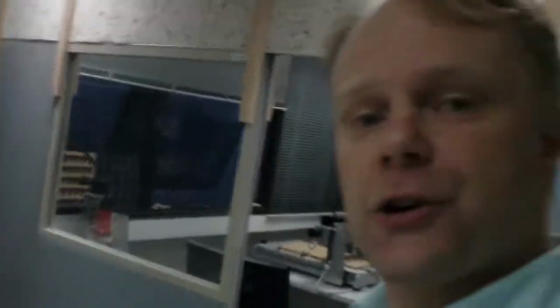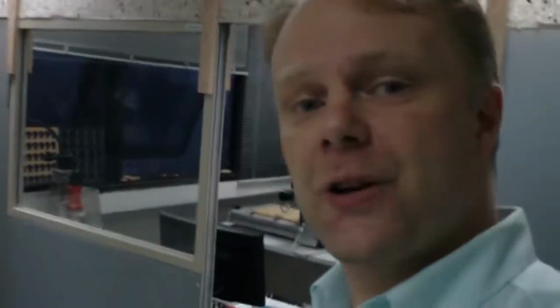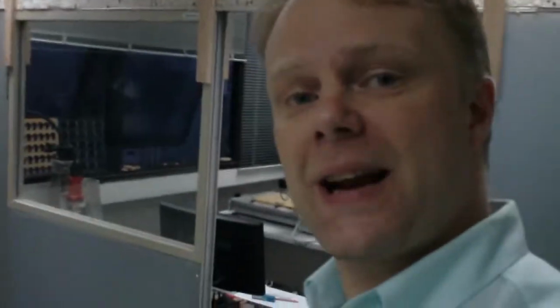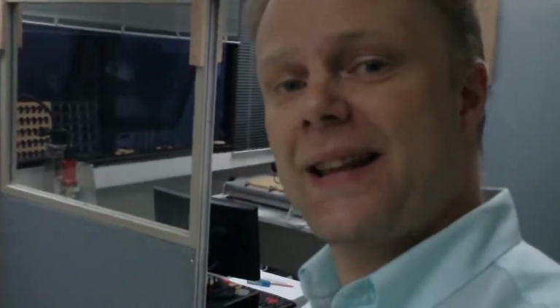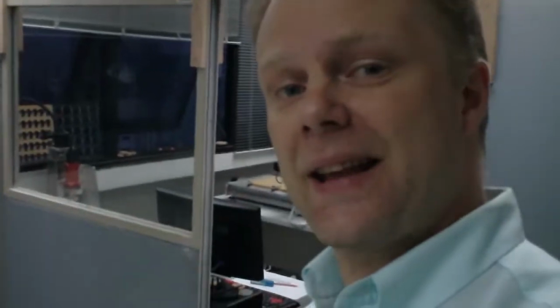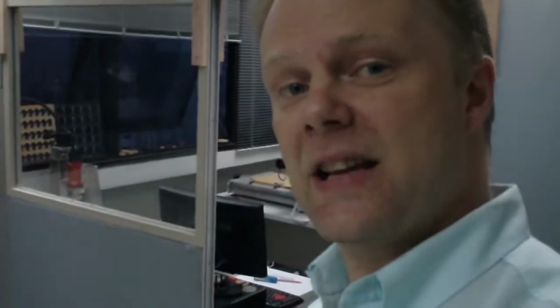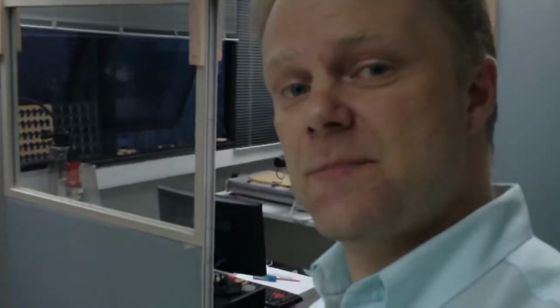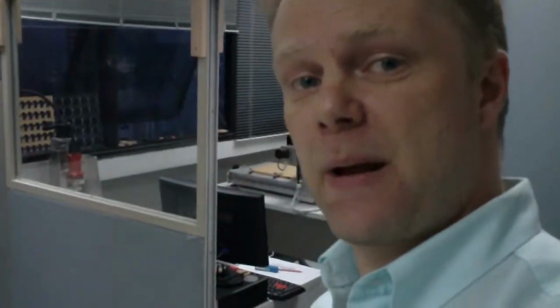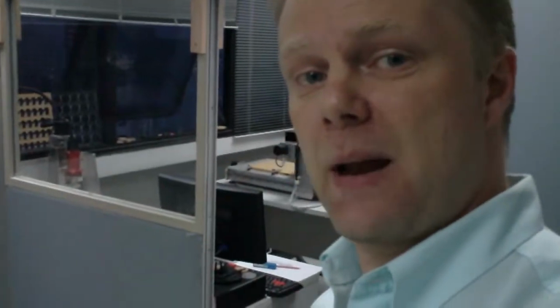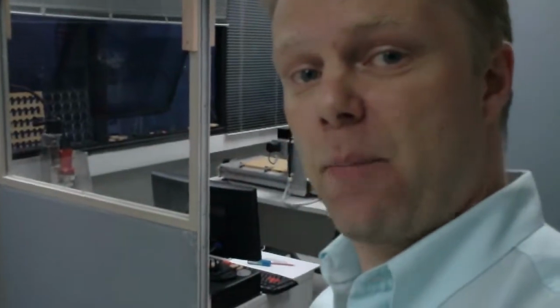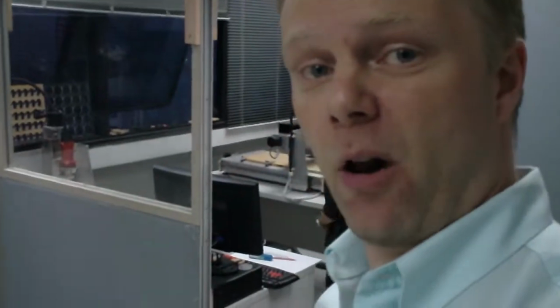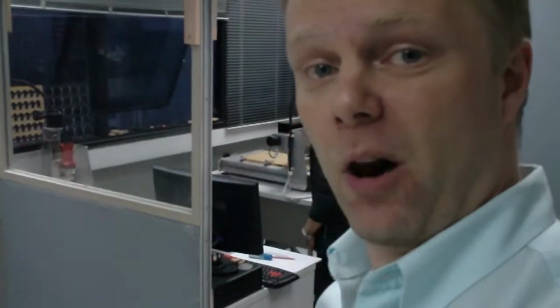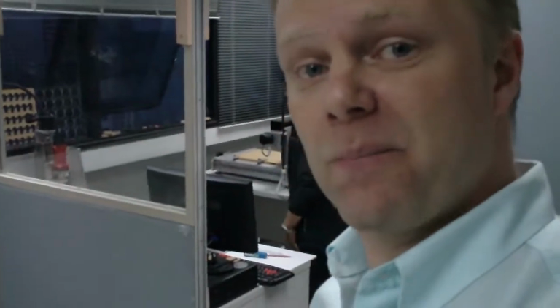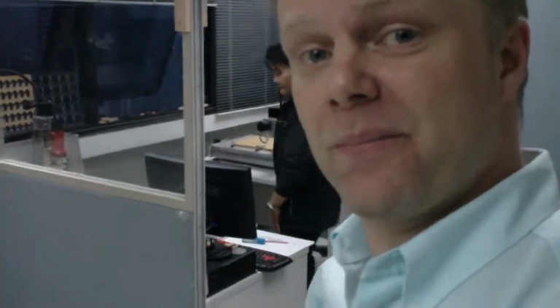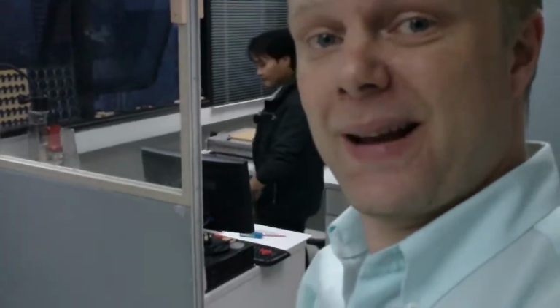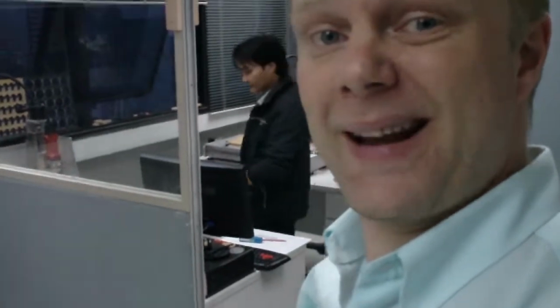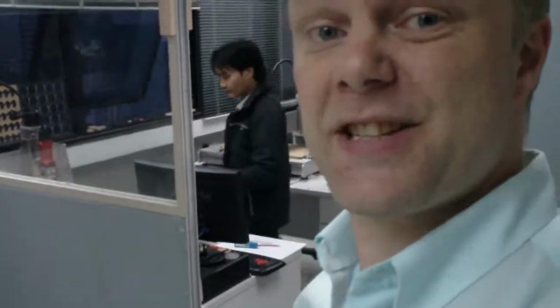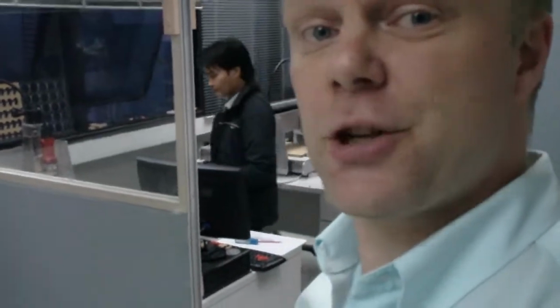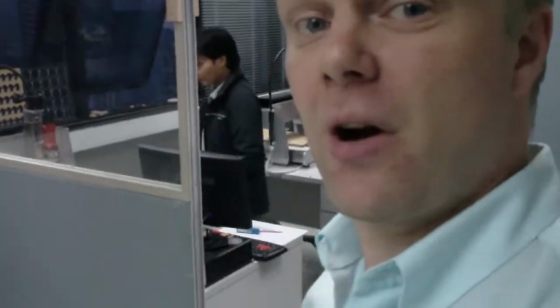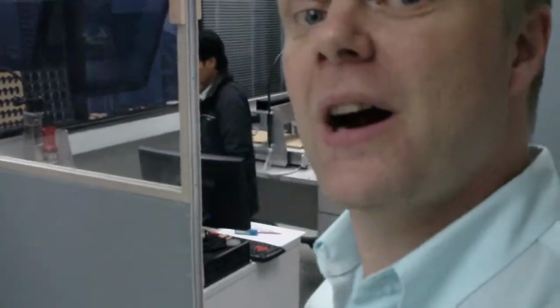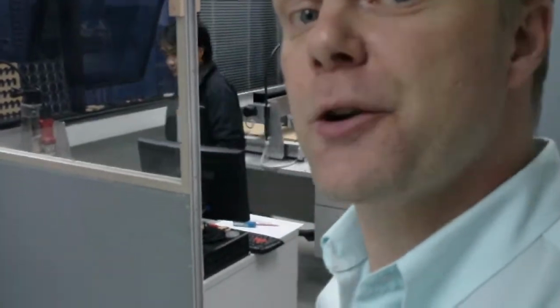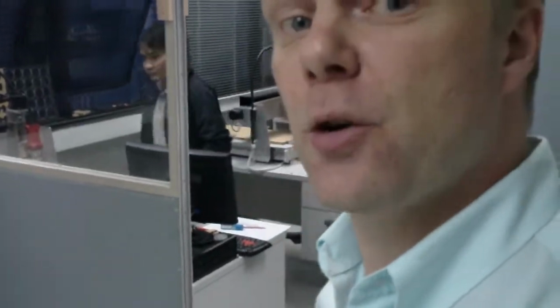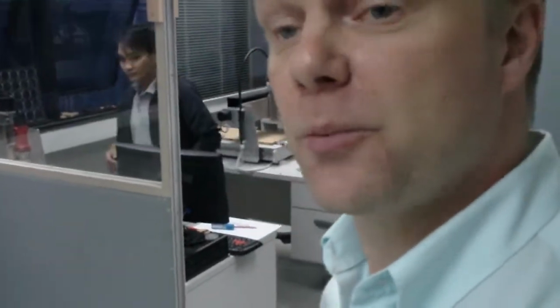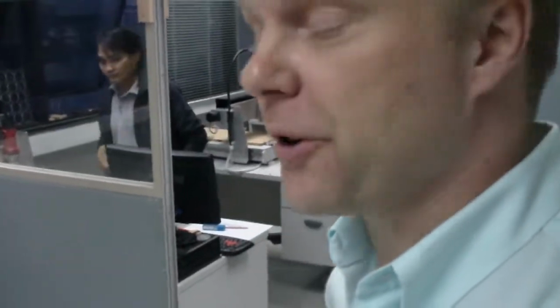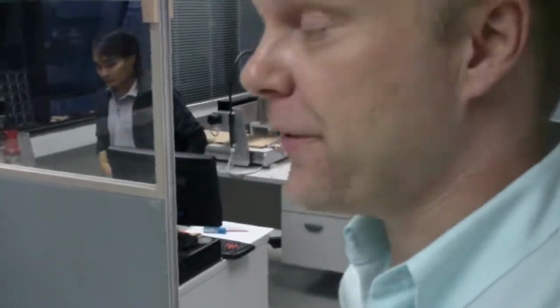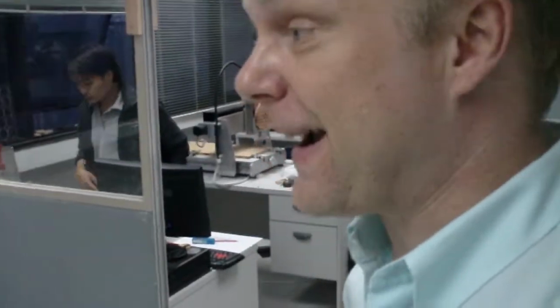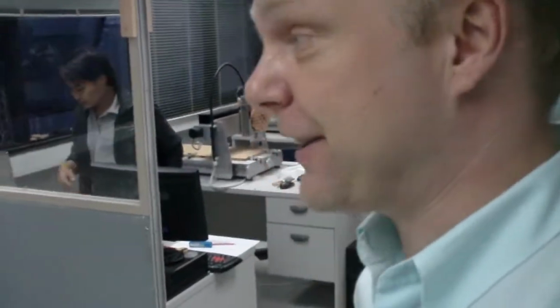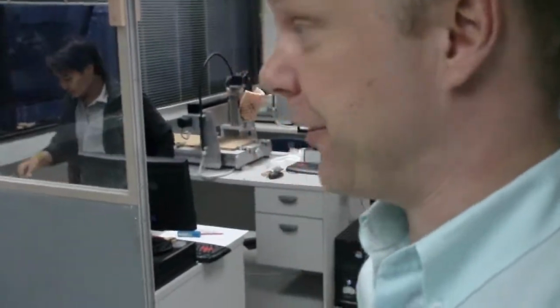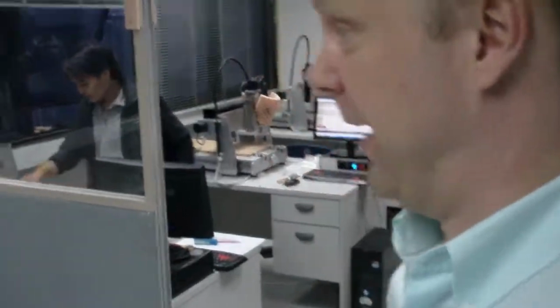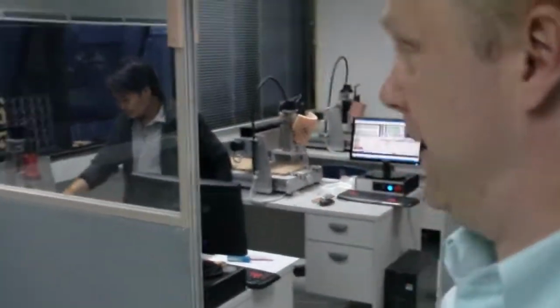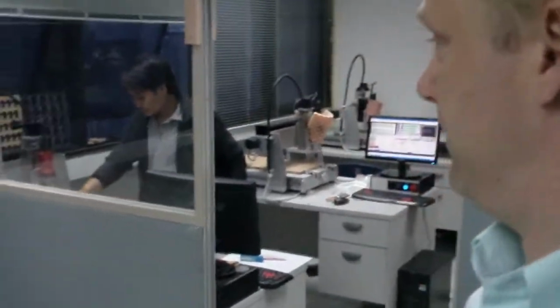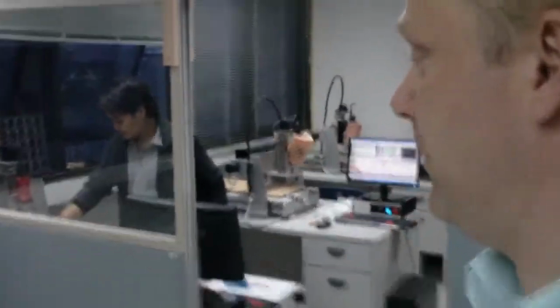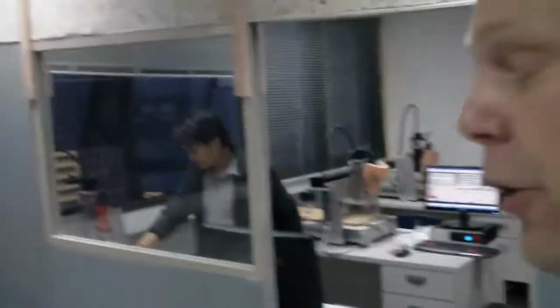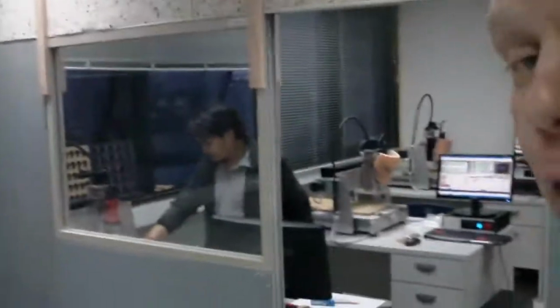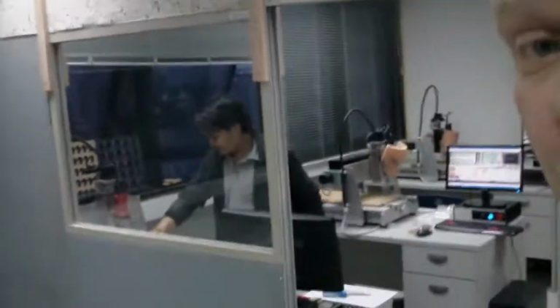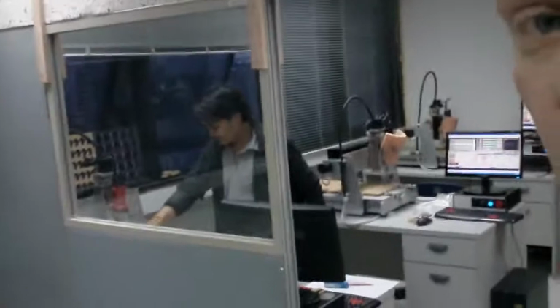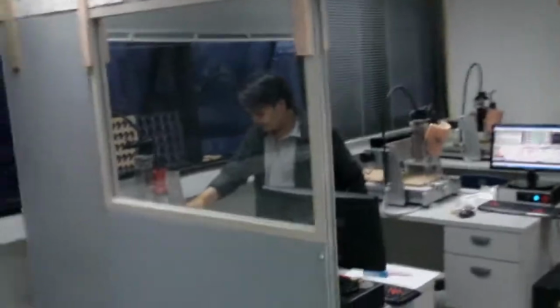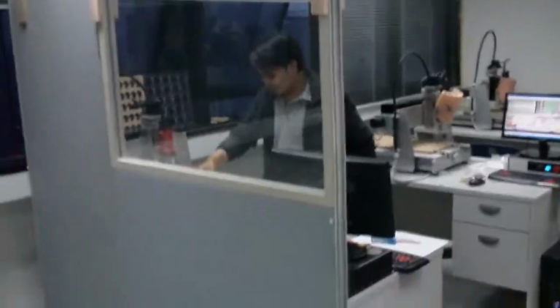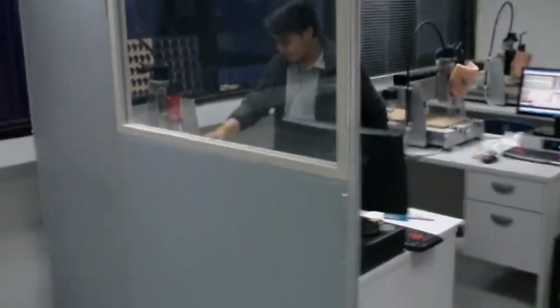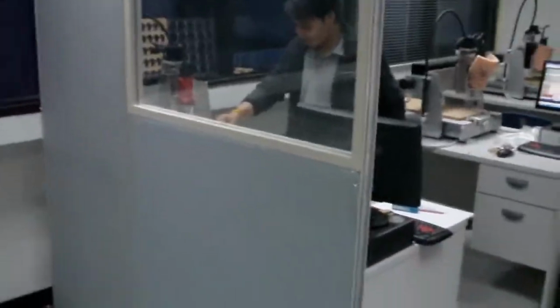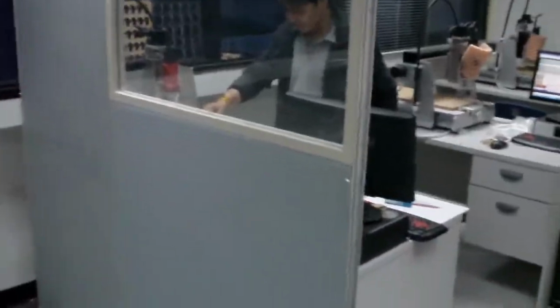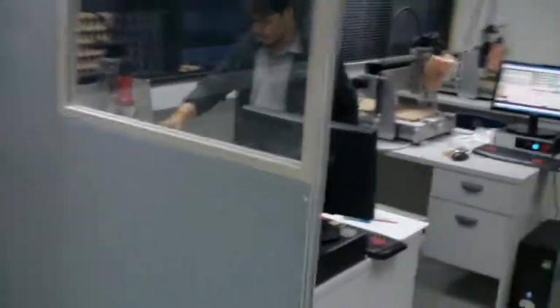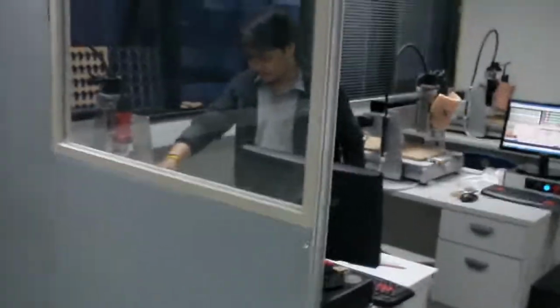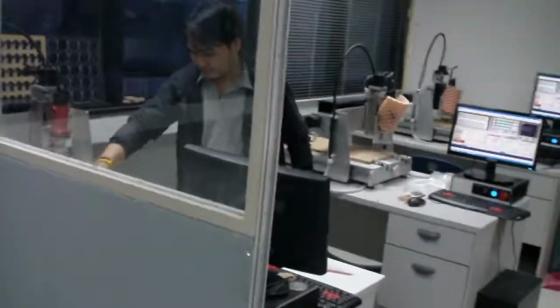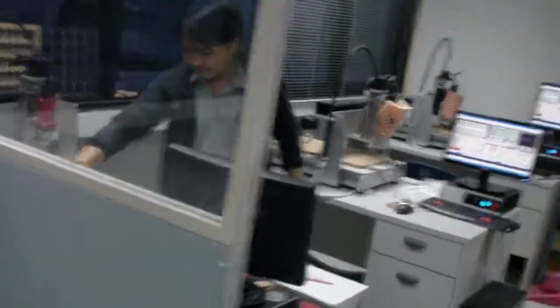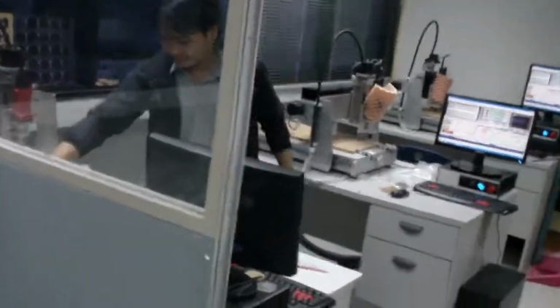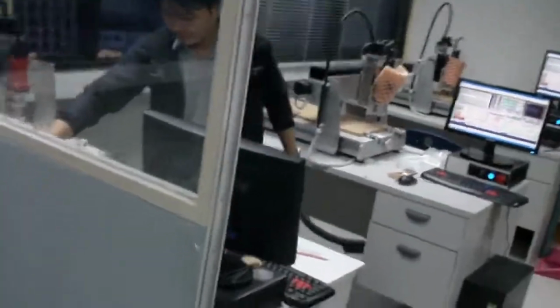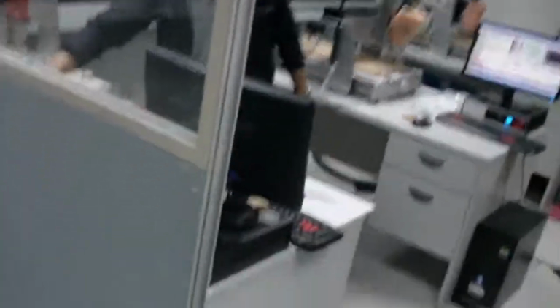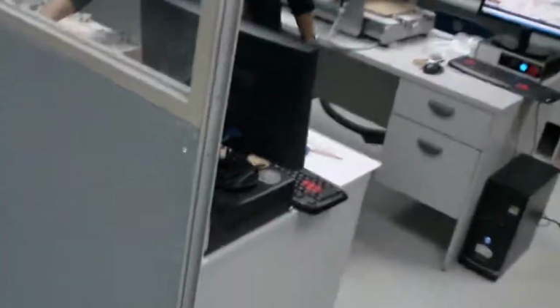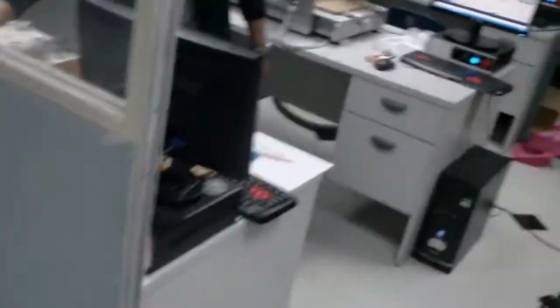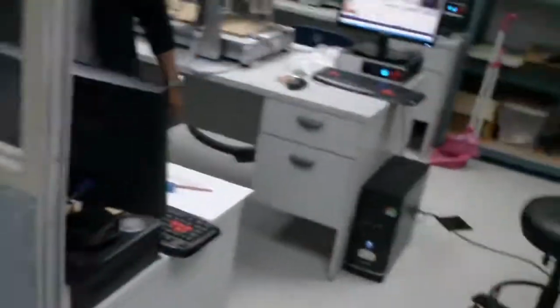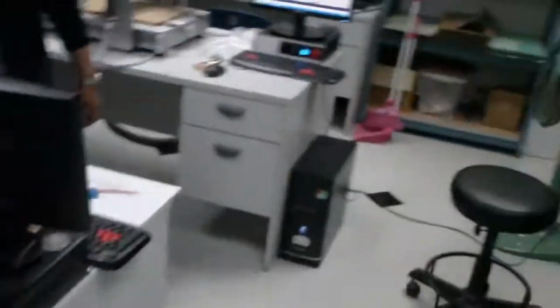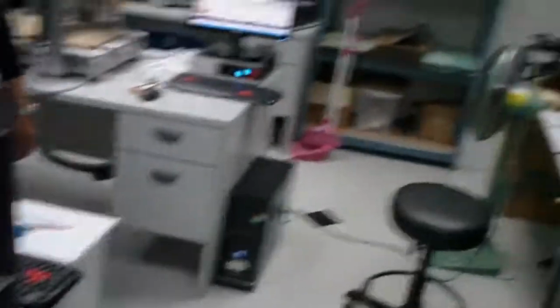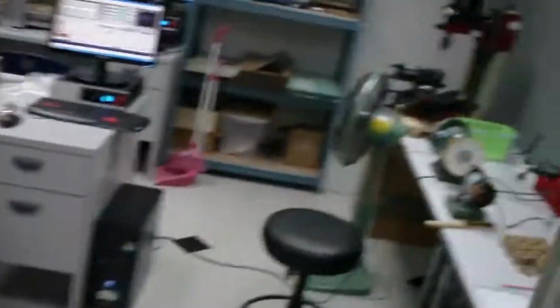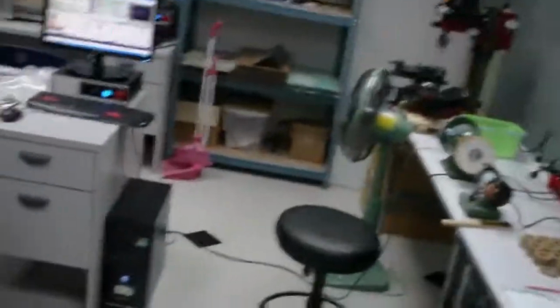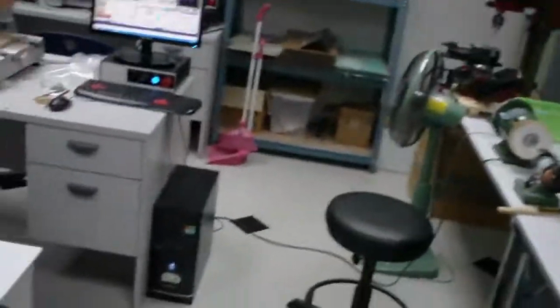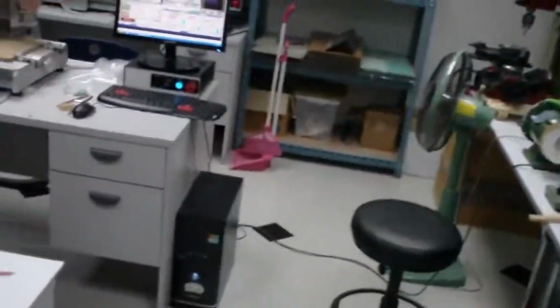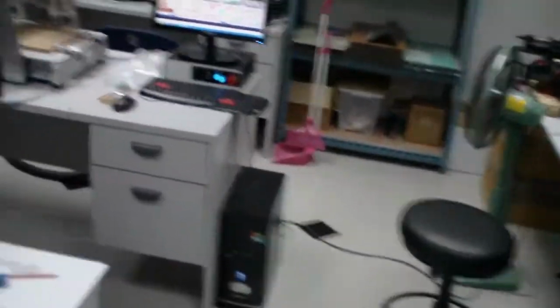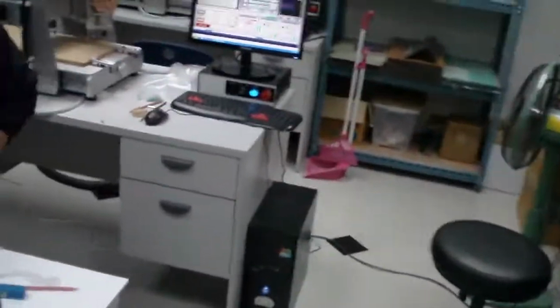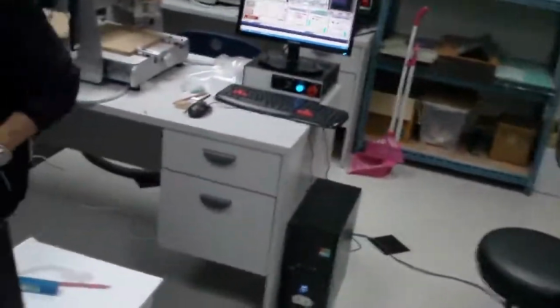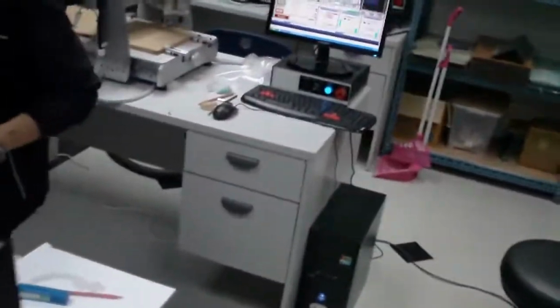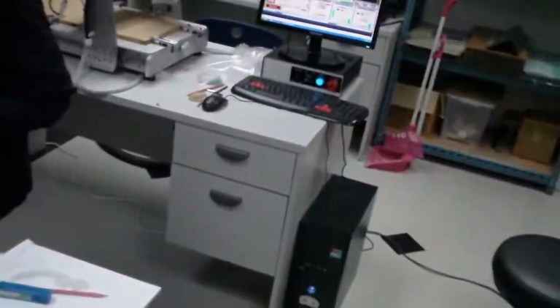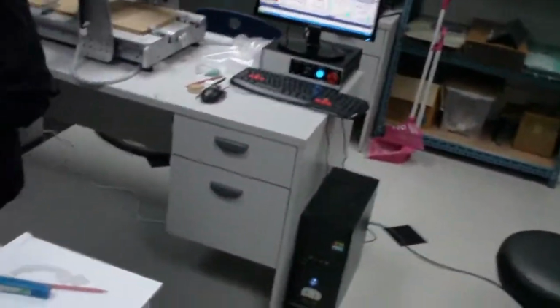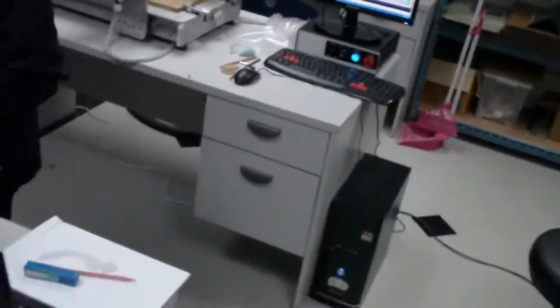Greetings people! It's the Articopter factory on a full speed. Let's see what's happening, where the magic happens.